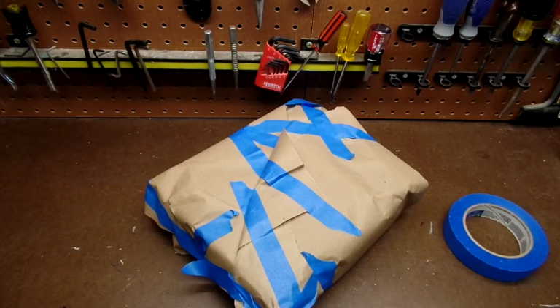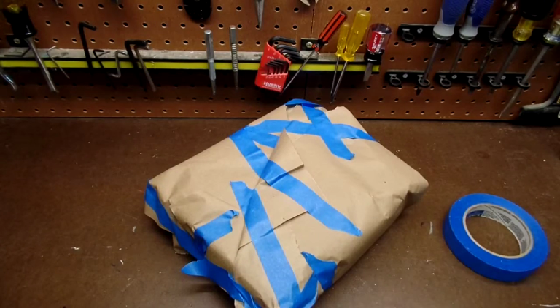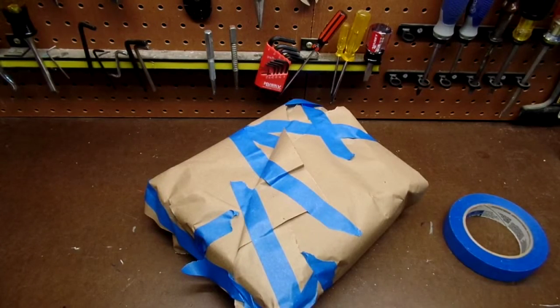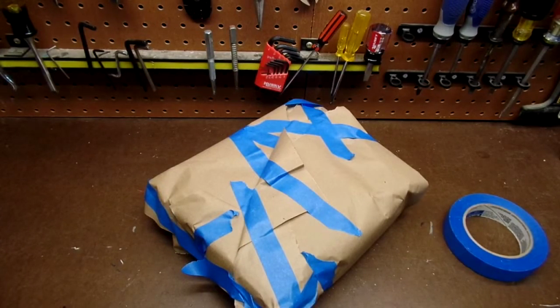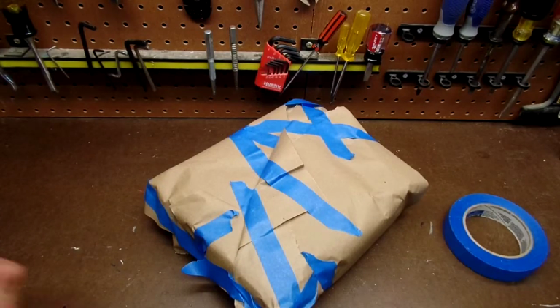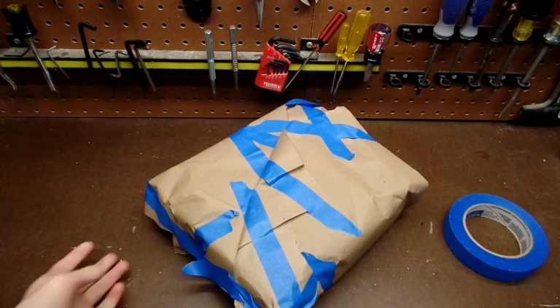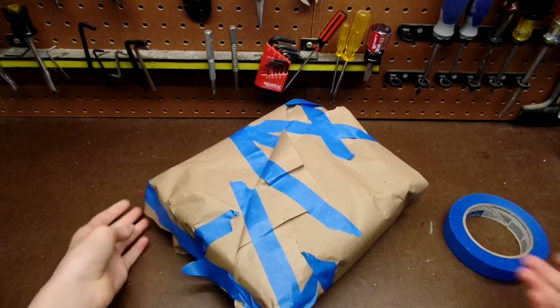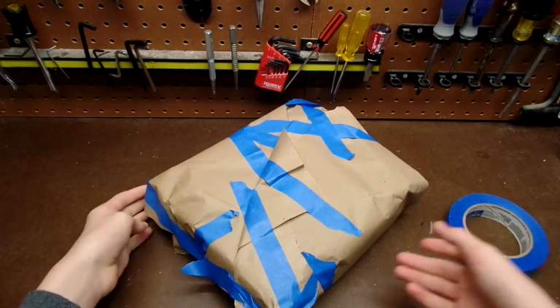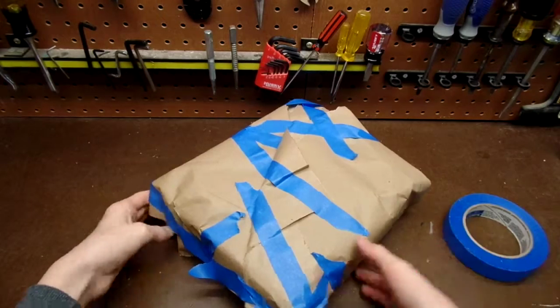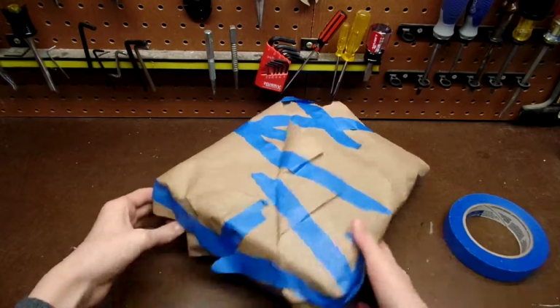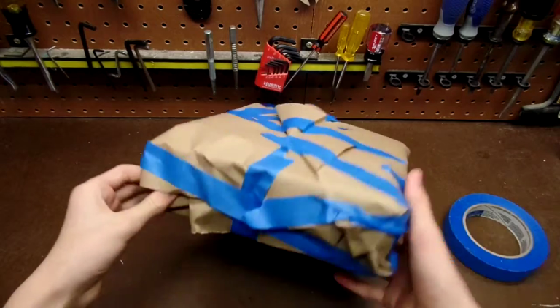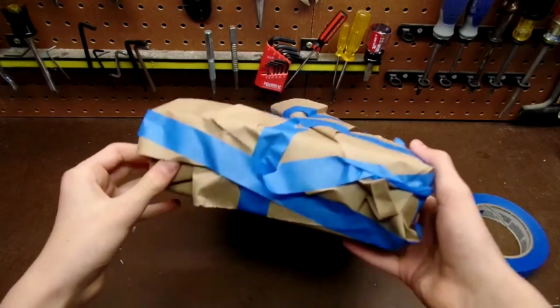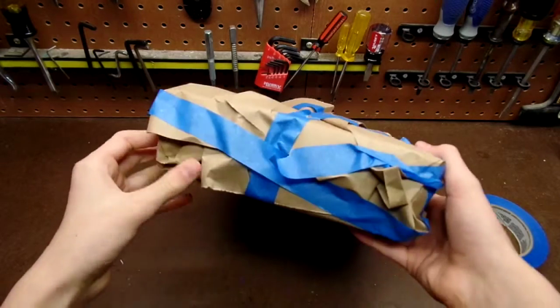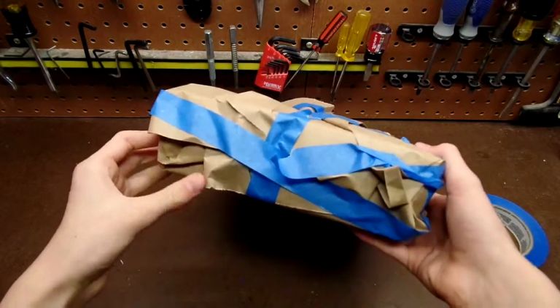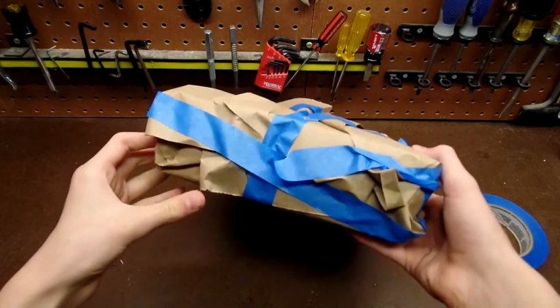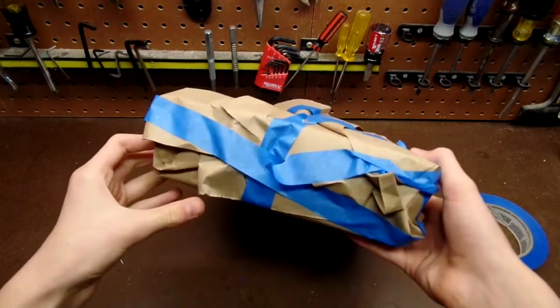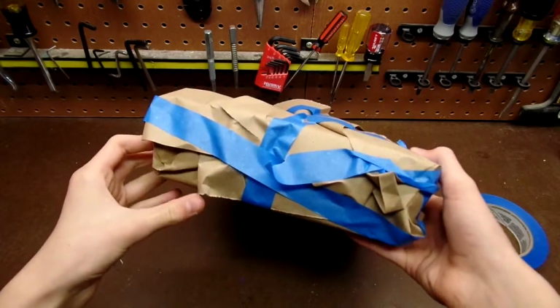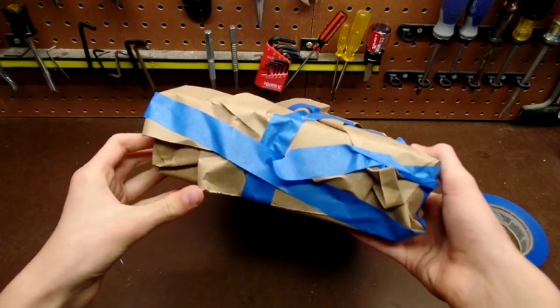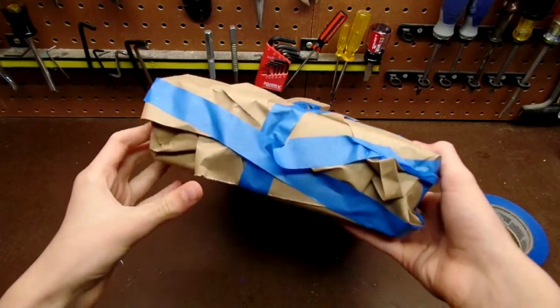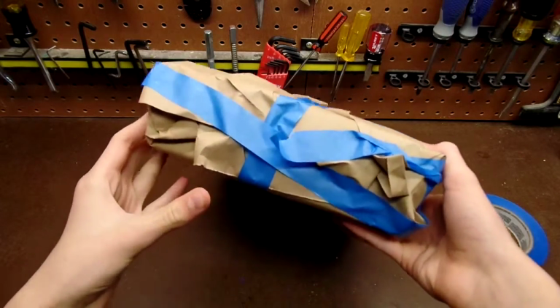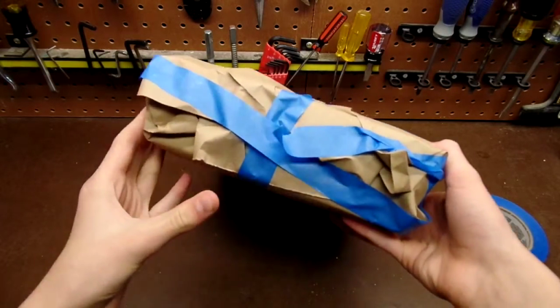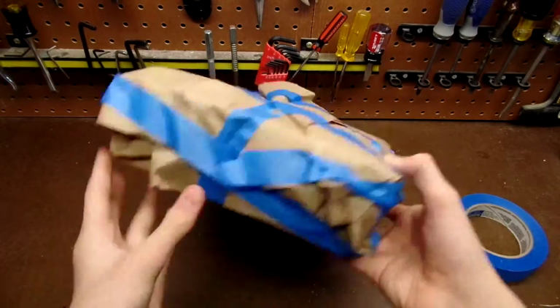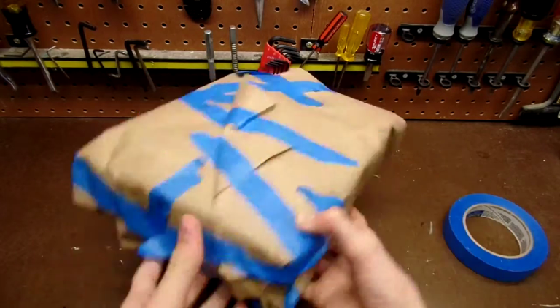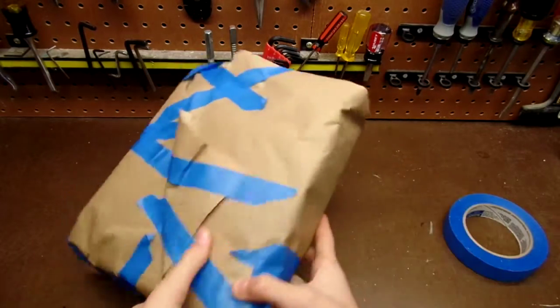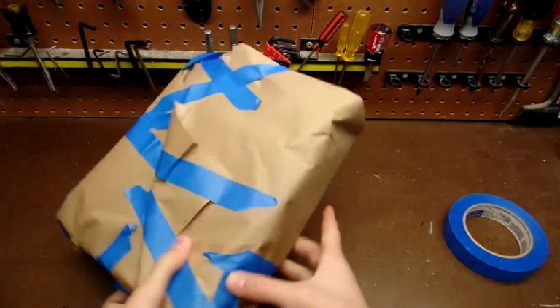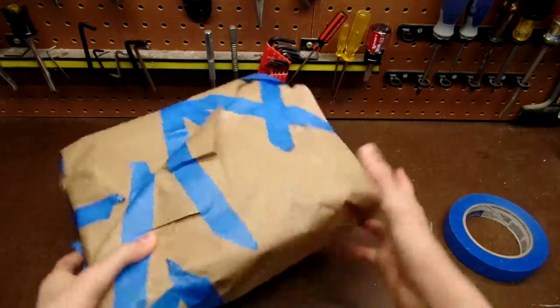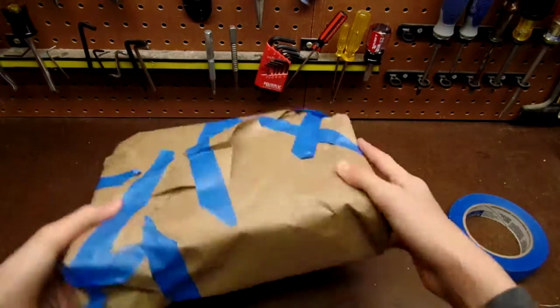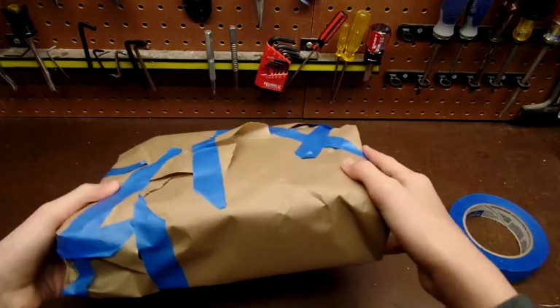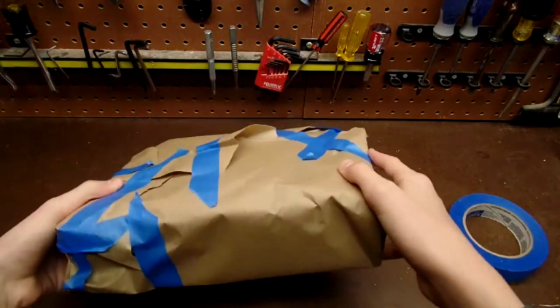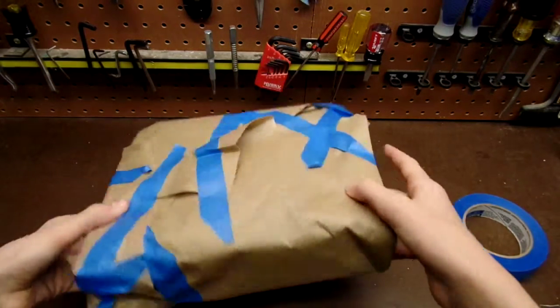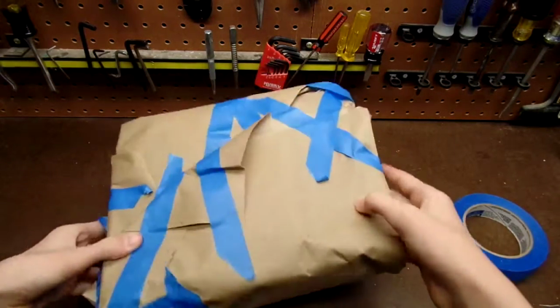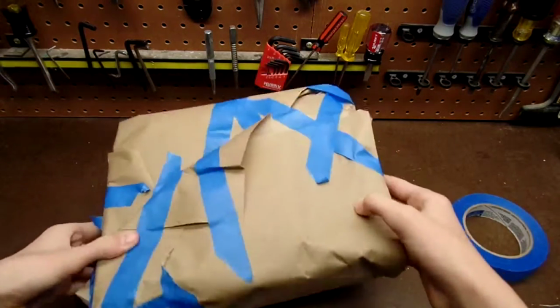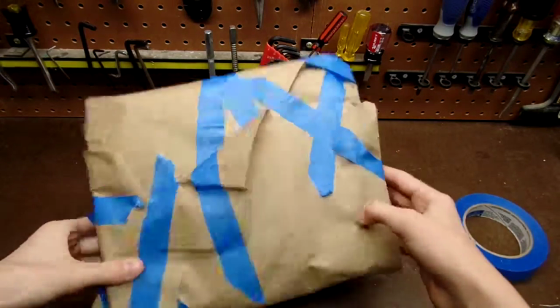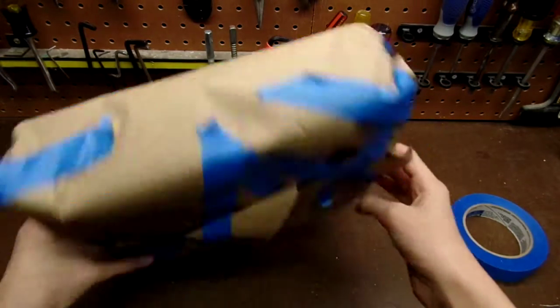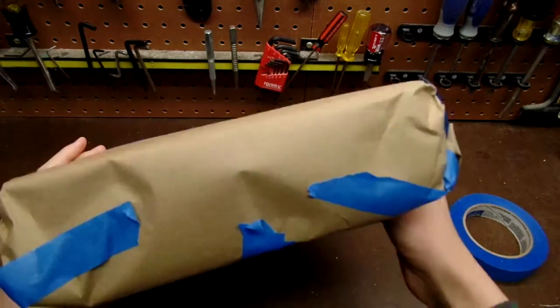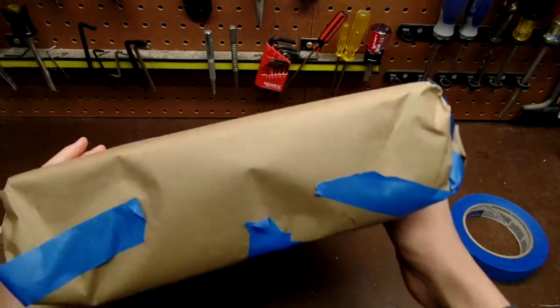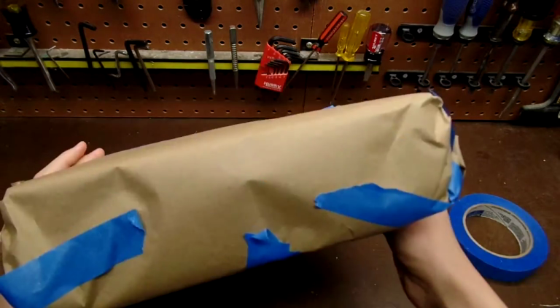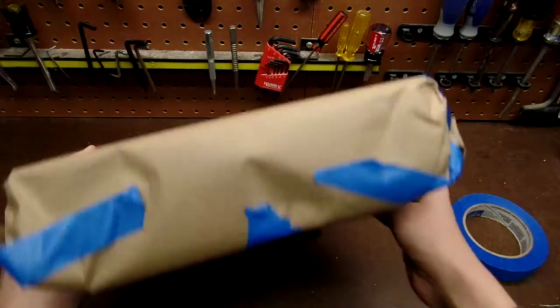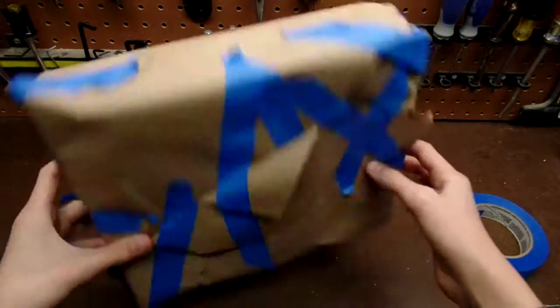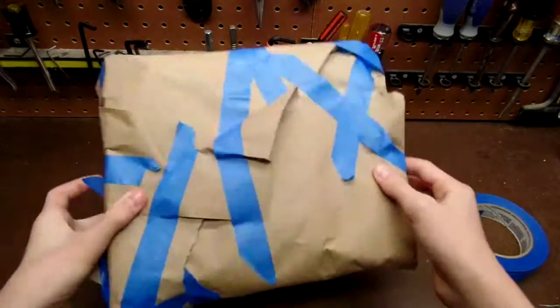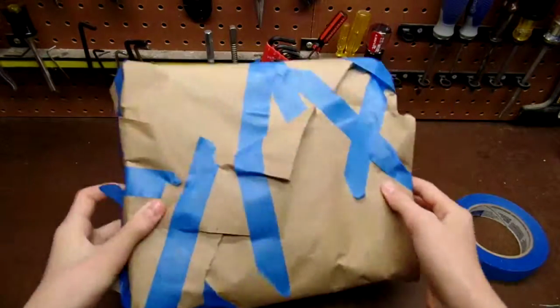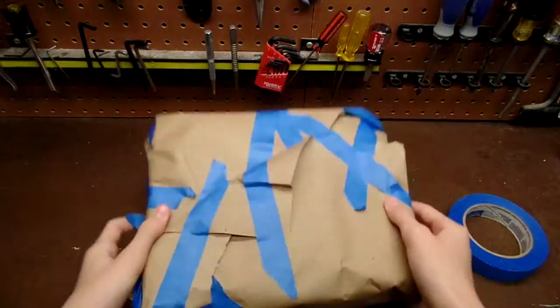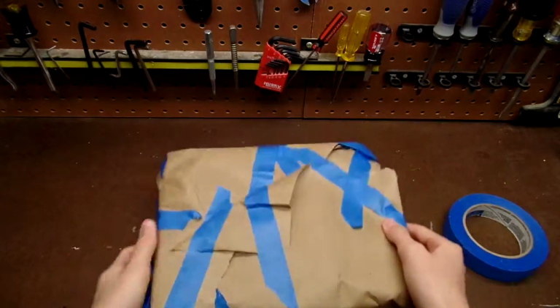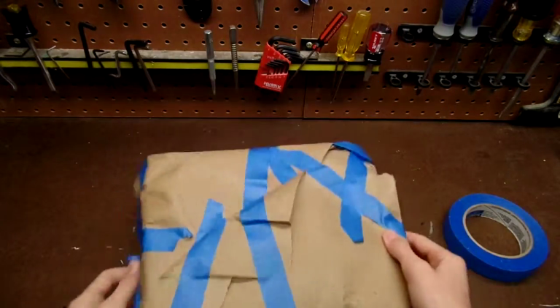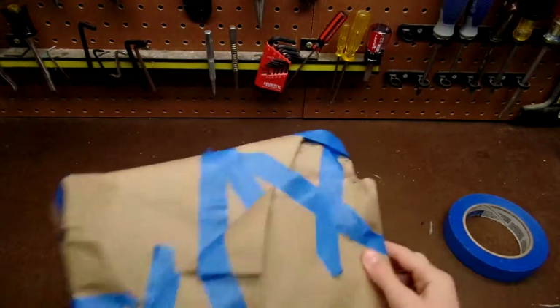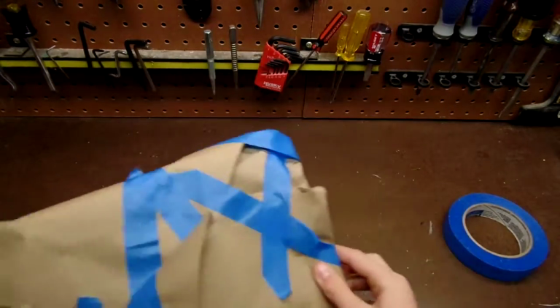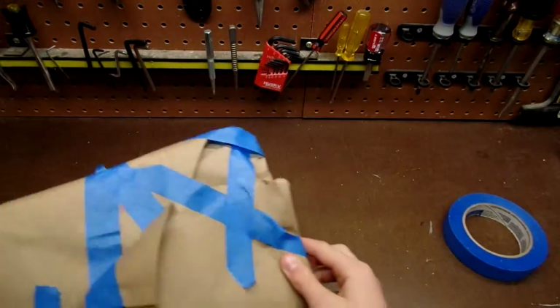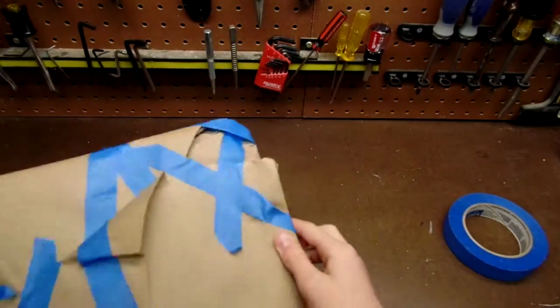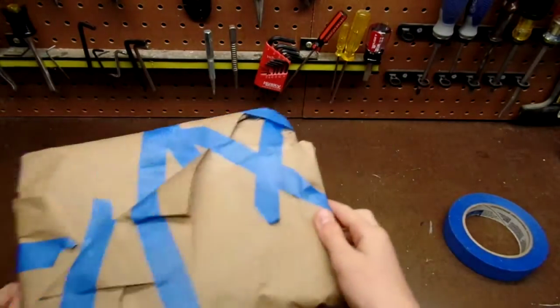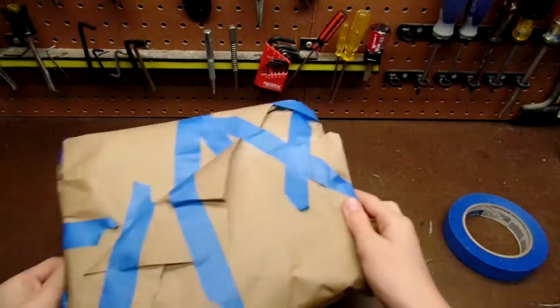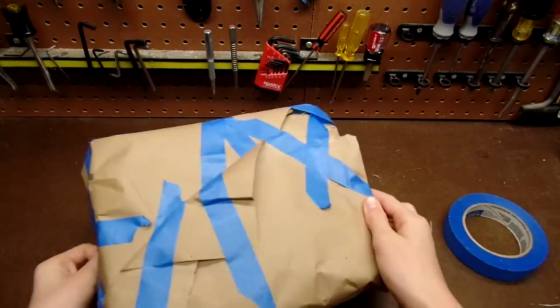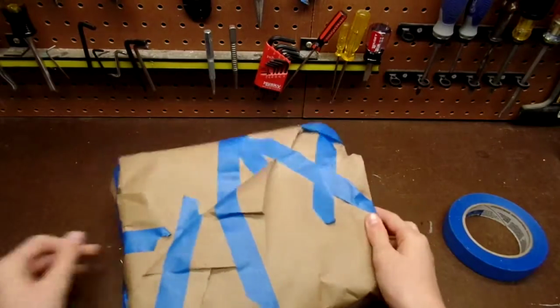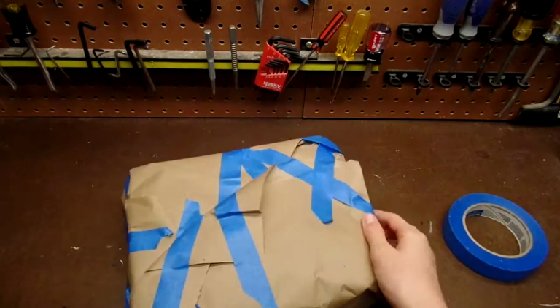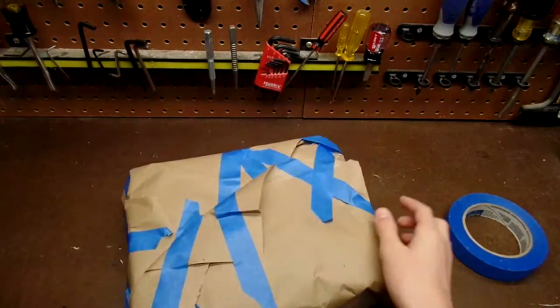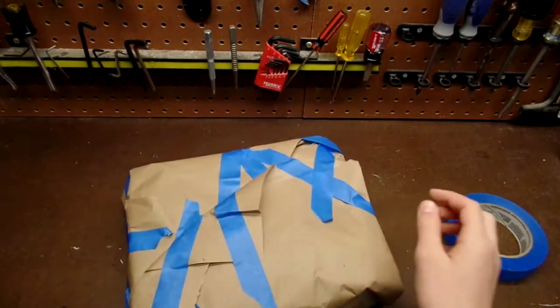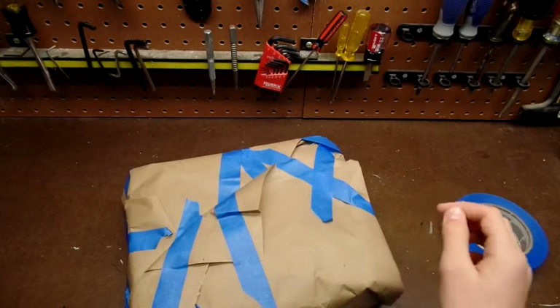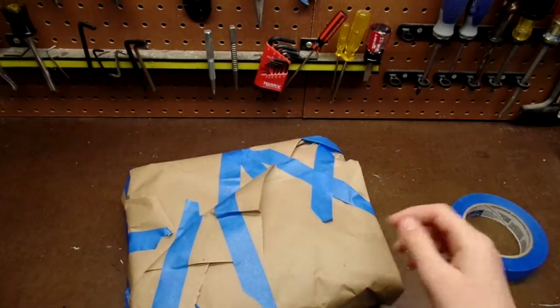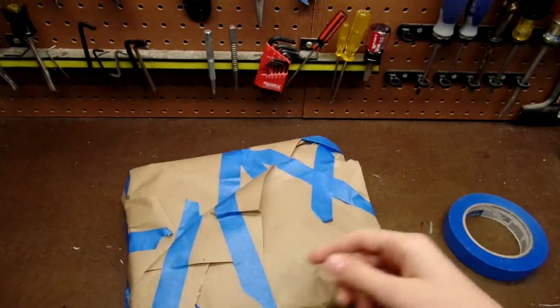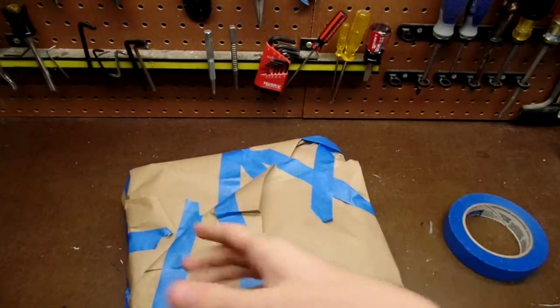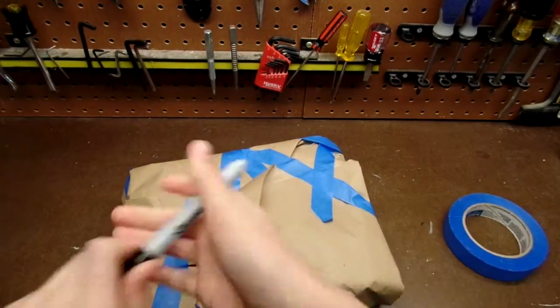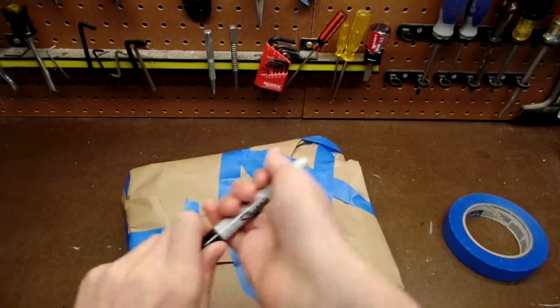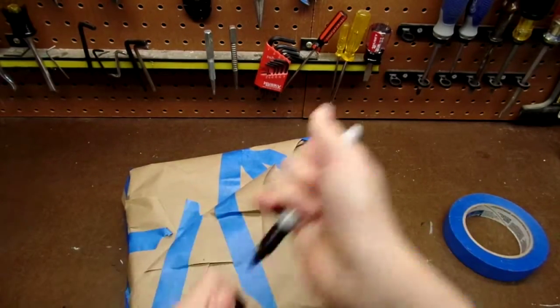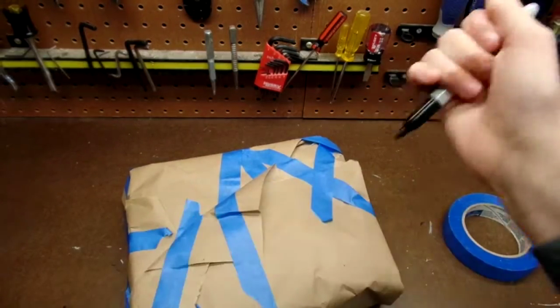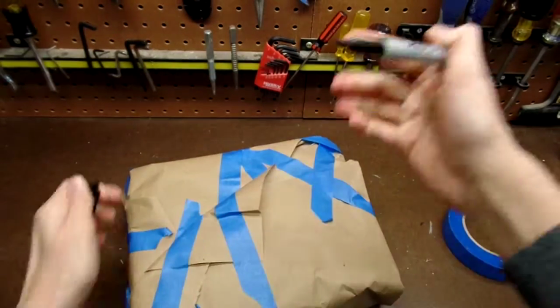Eventually you should get a product that somewhat looks like this, and then you can just address it.